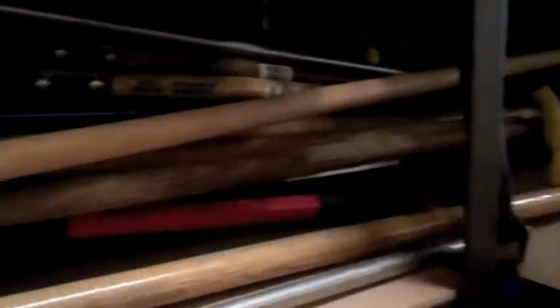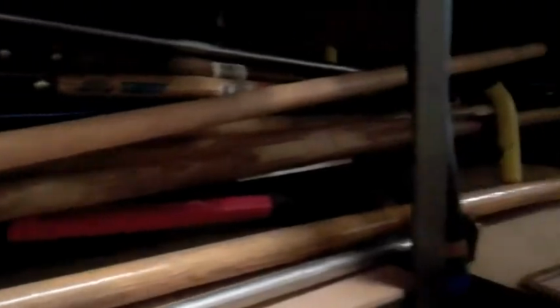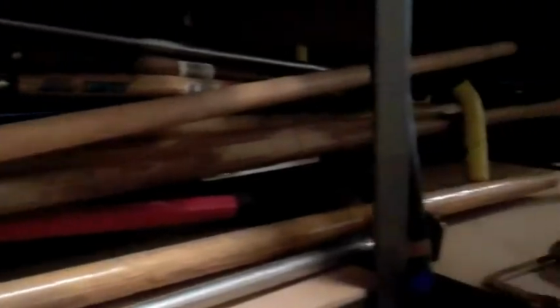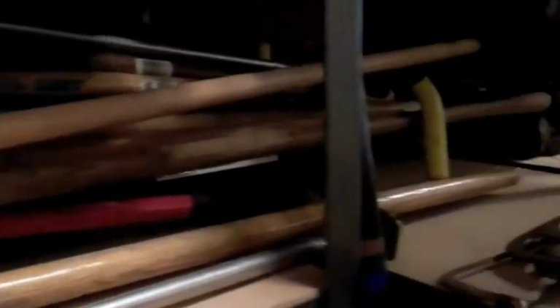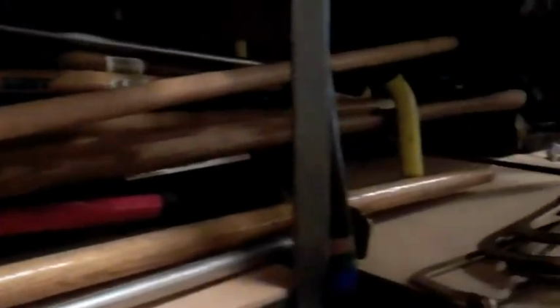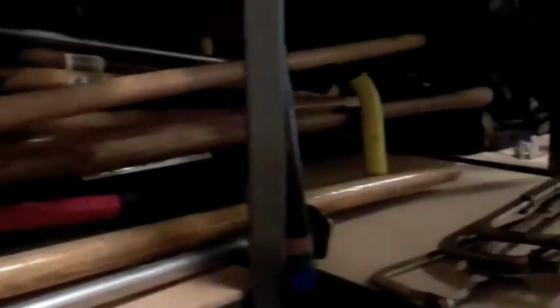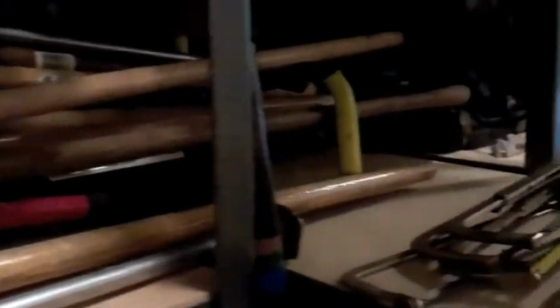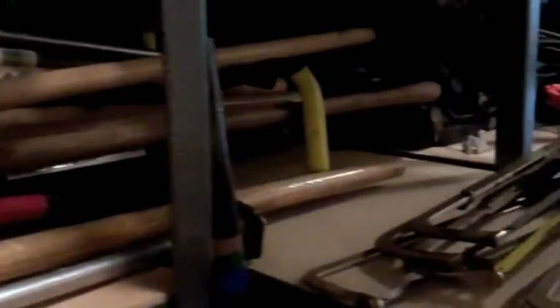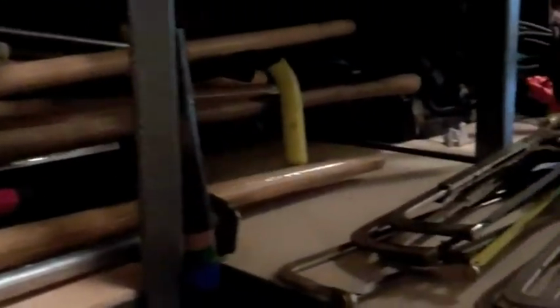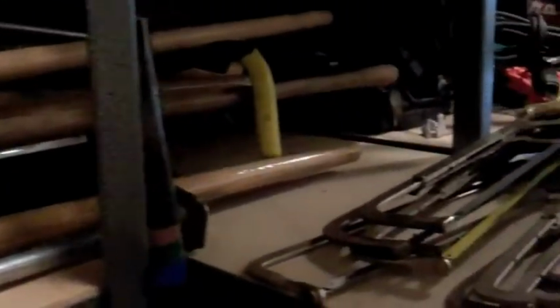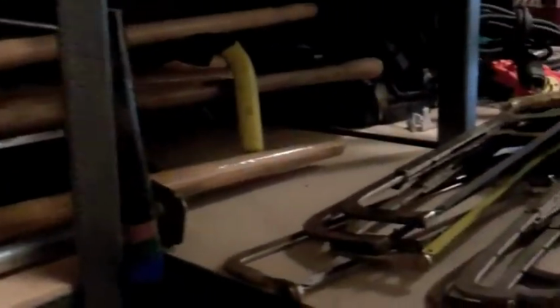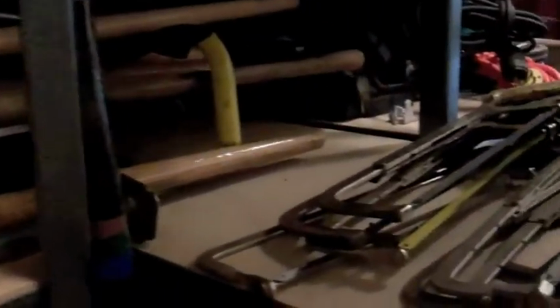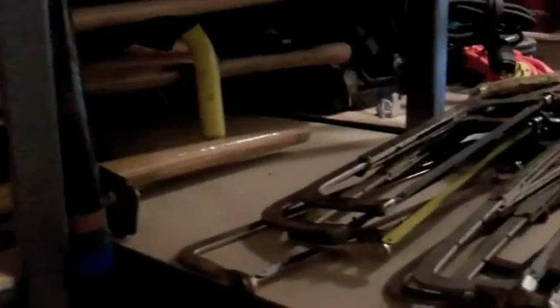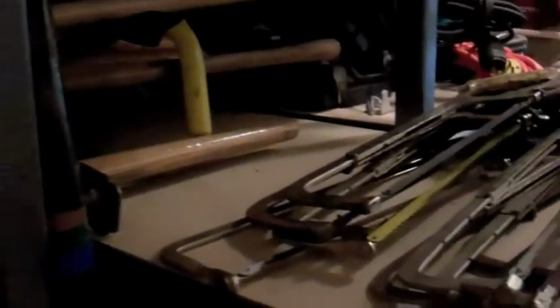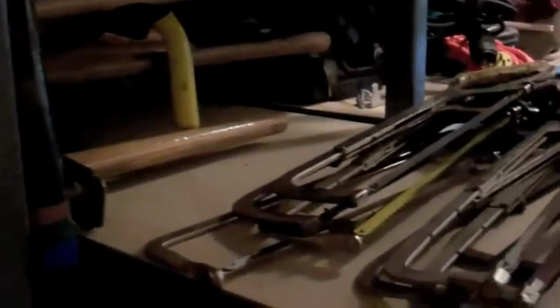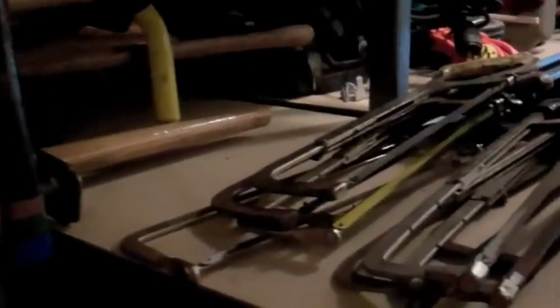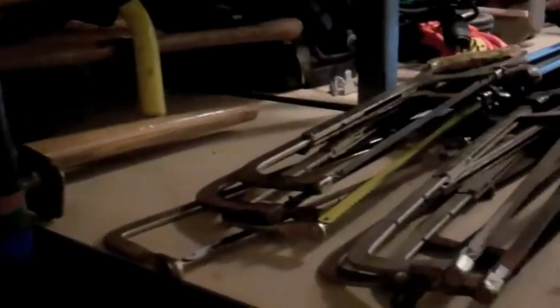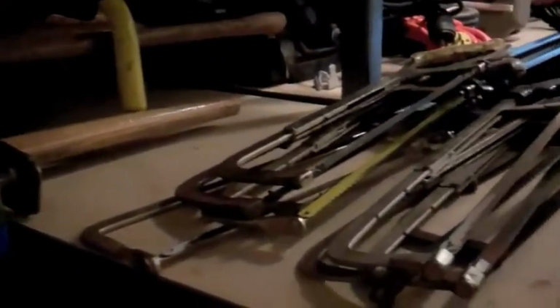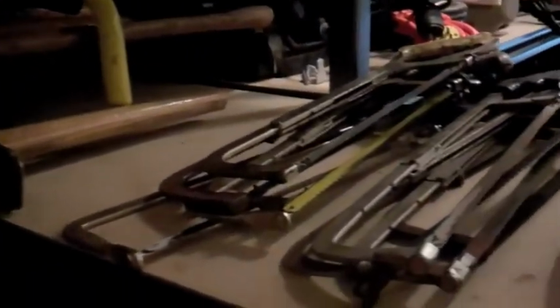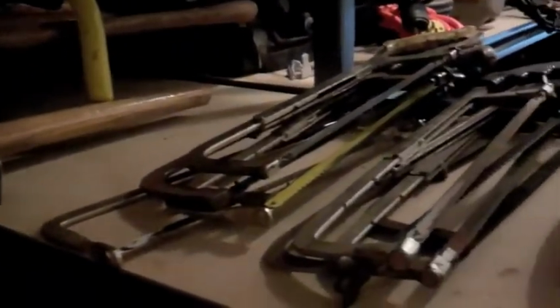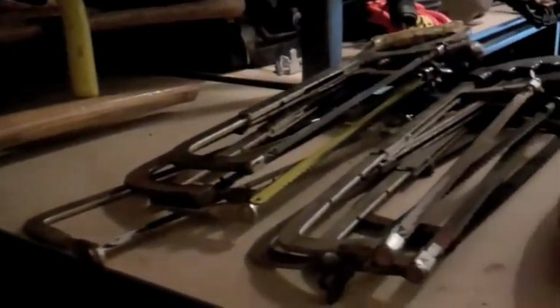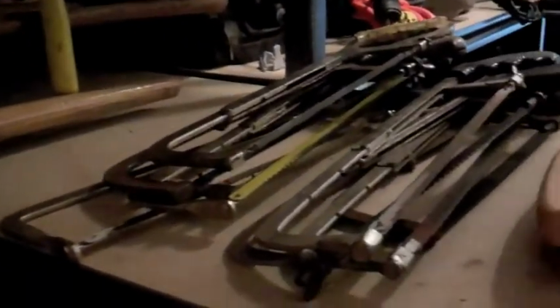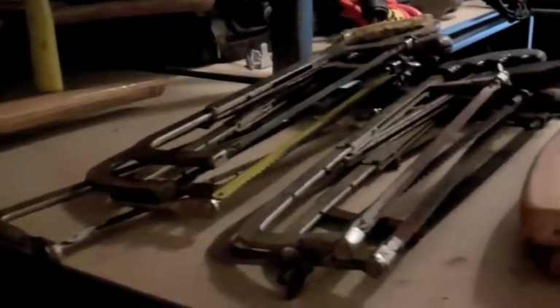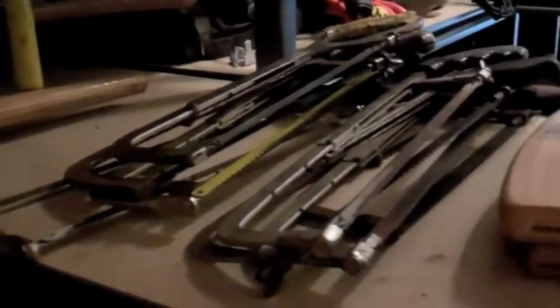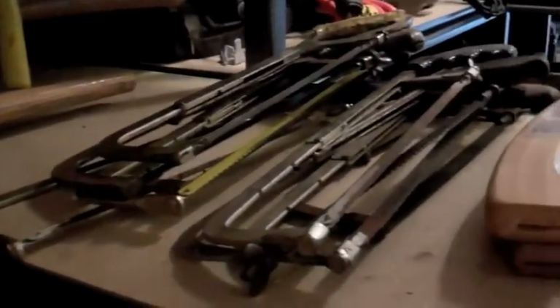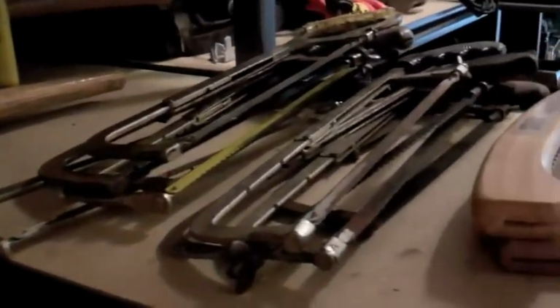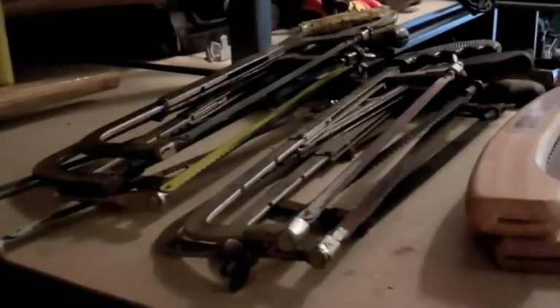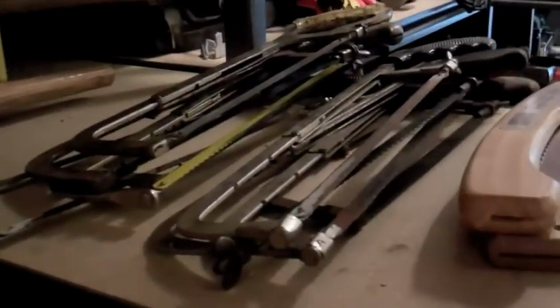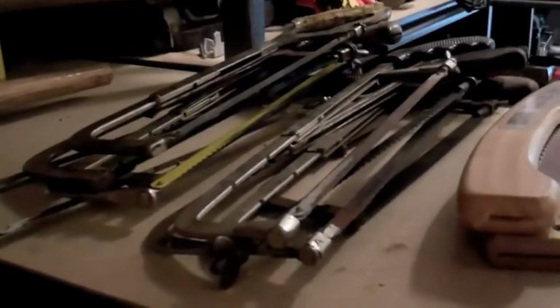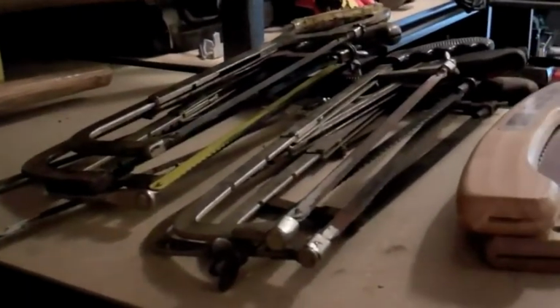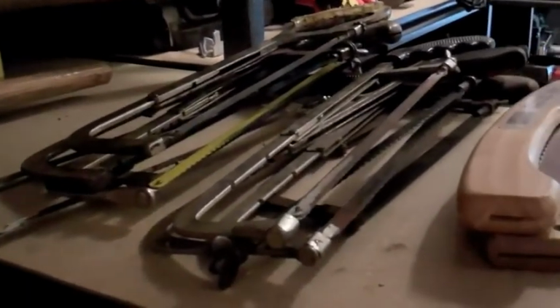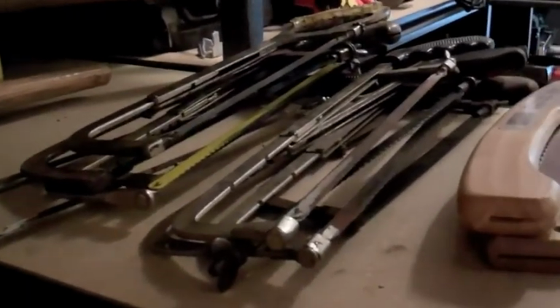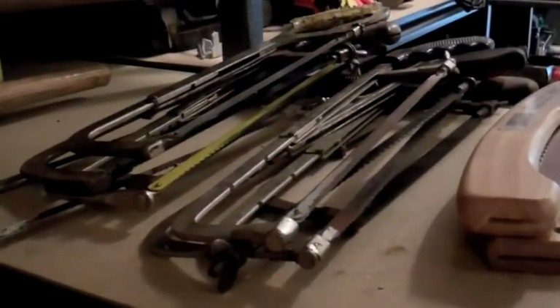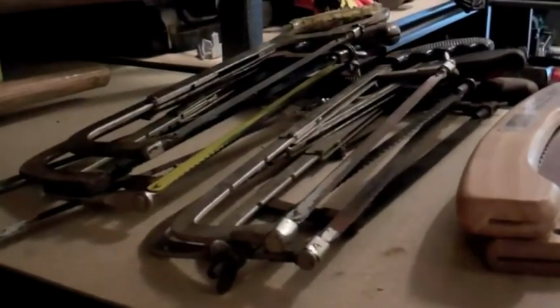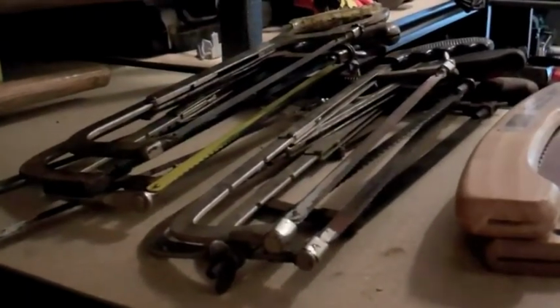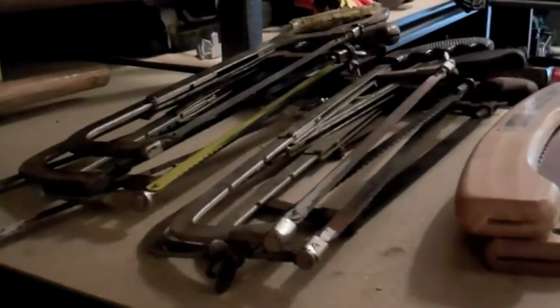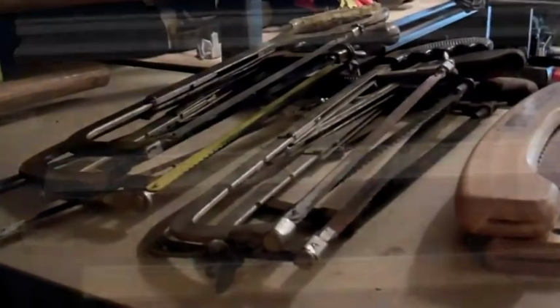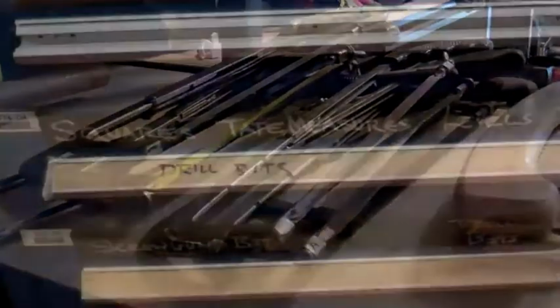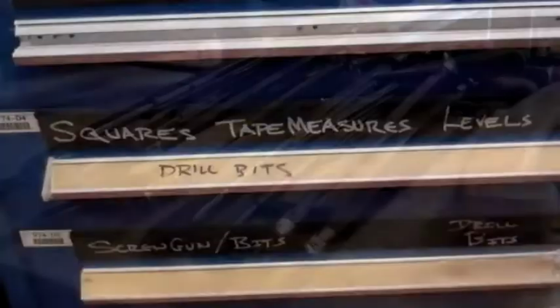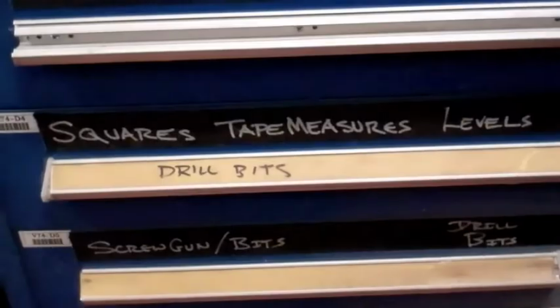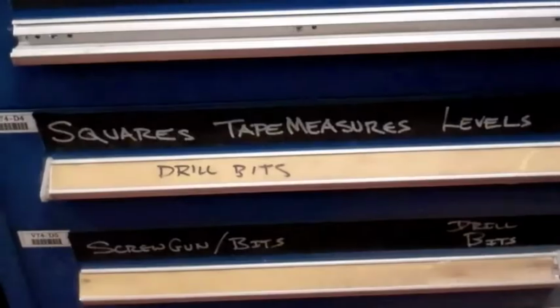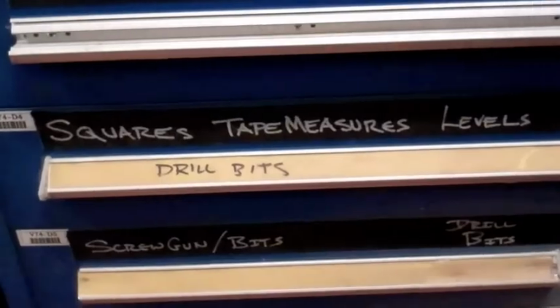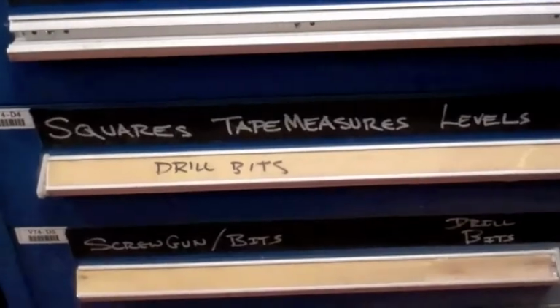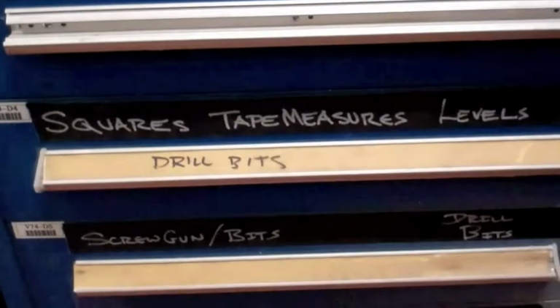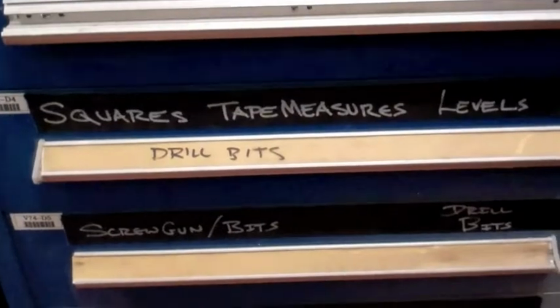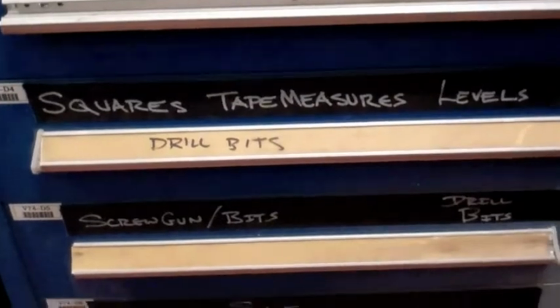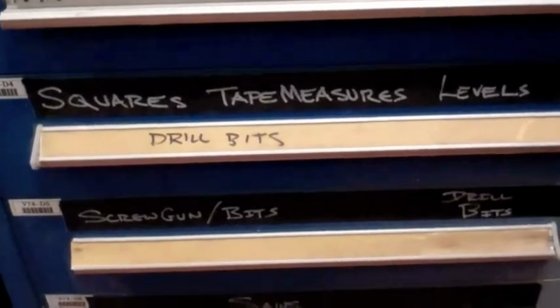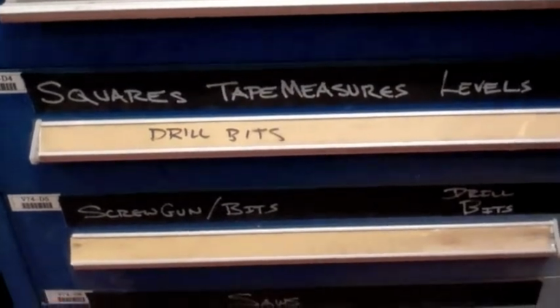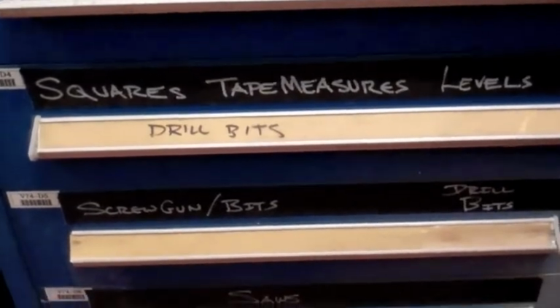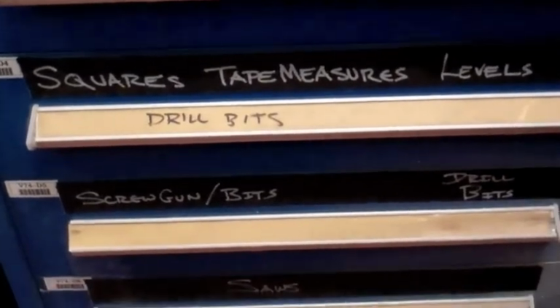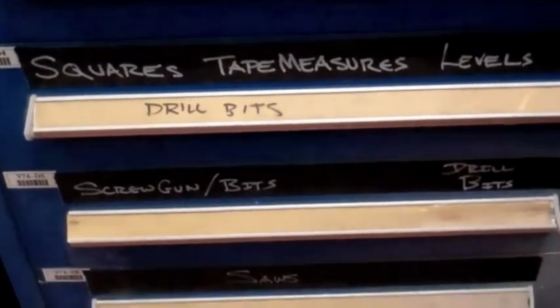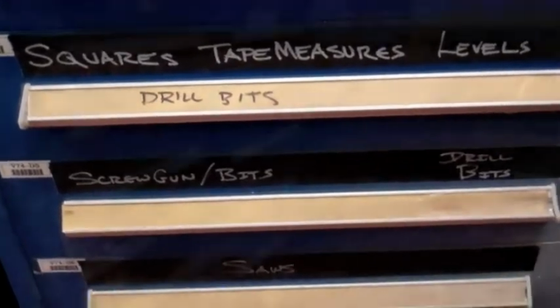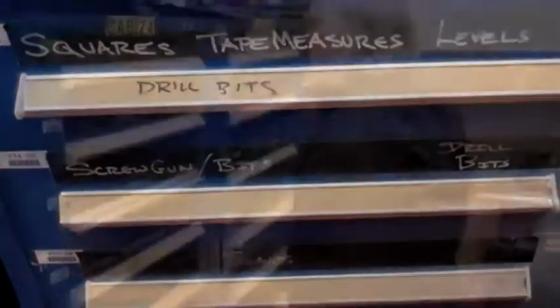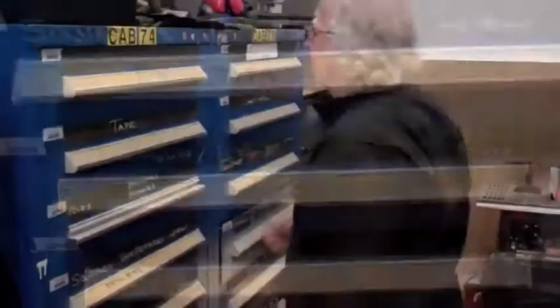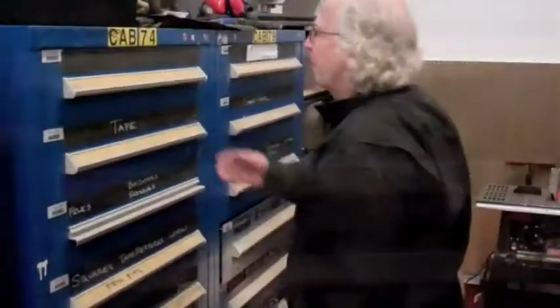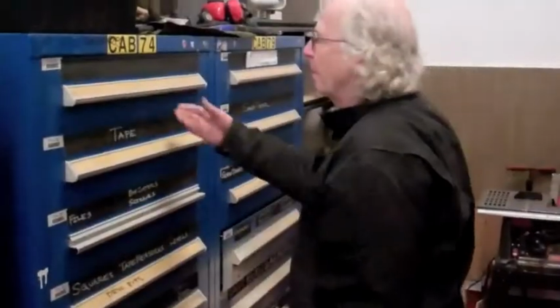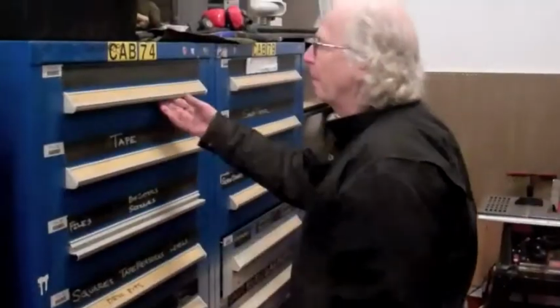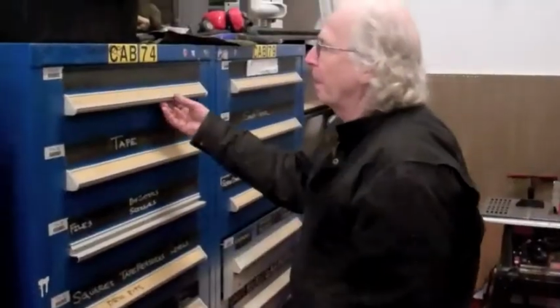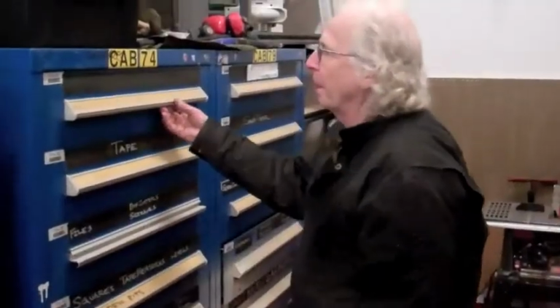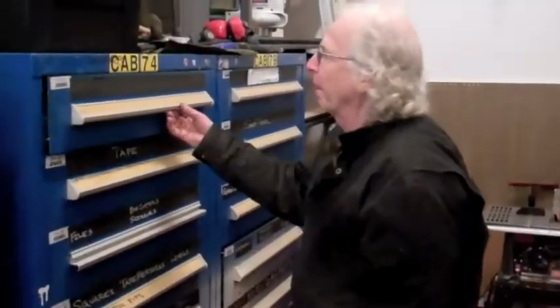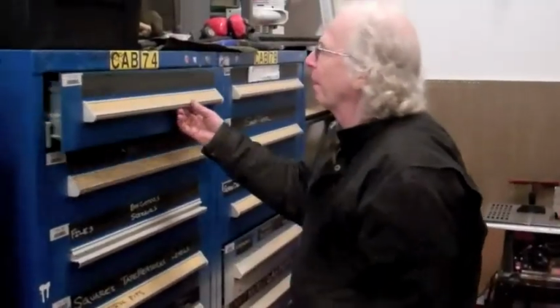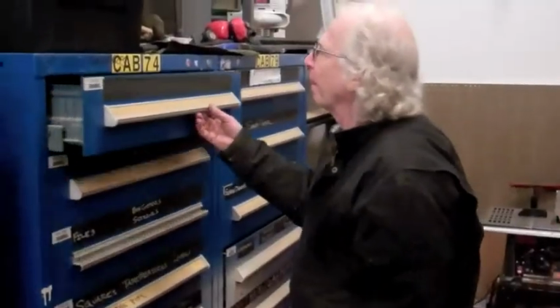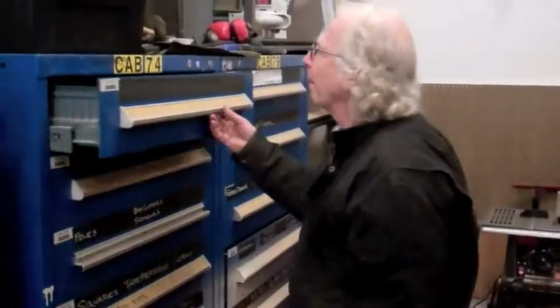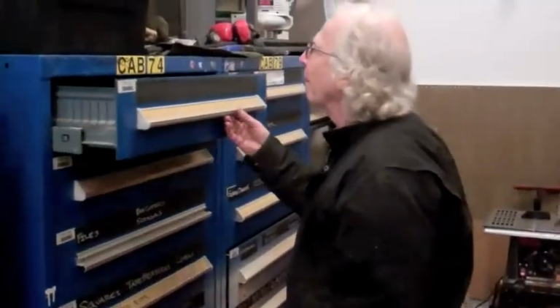The most requested item is one of their two wood chippers. Since there are no reservations on tools, you have to time it just right to get one.